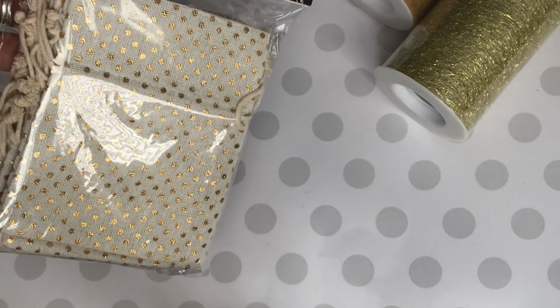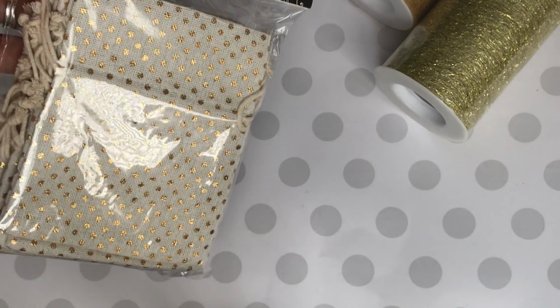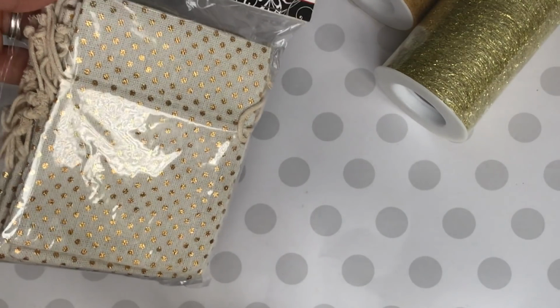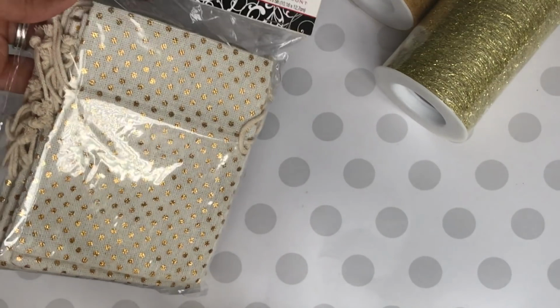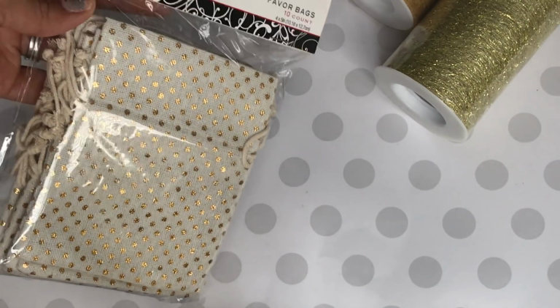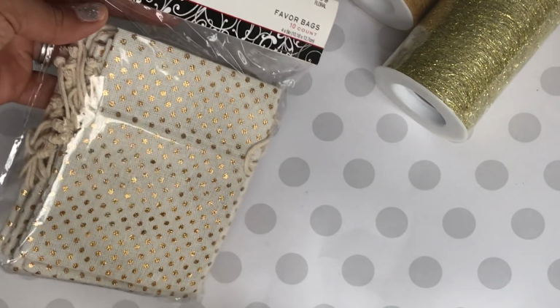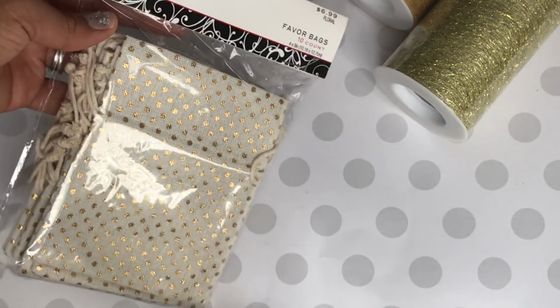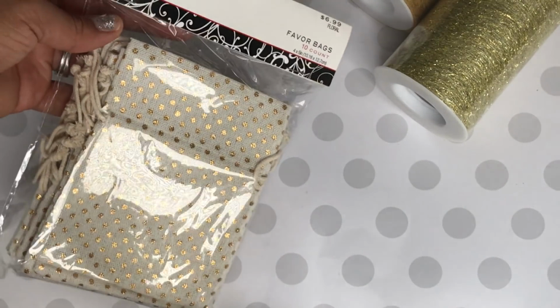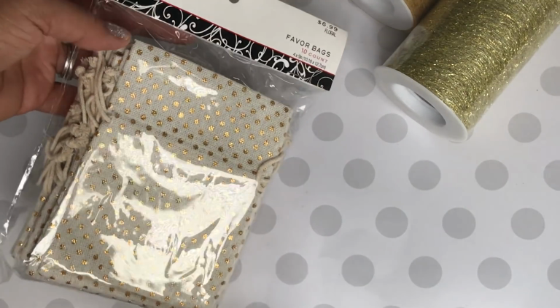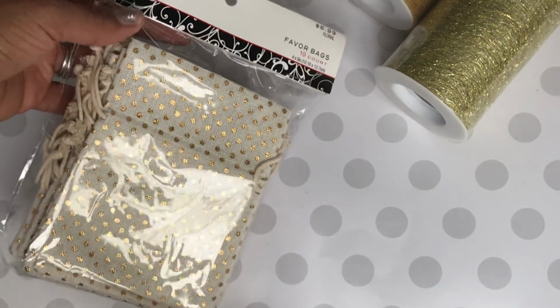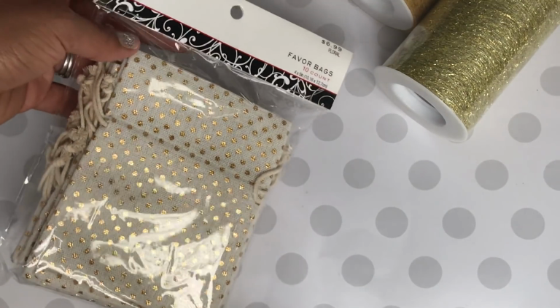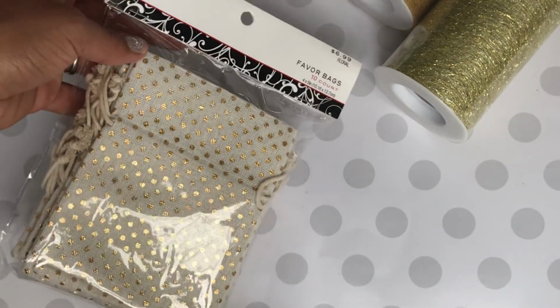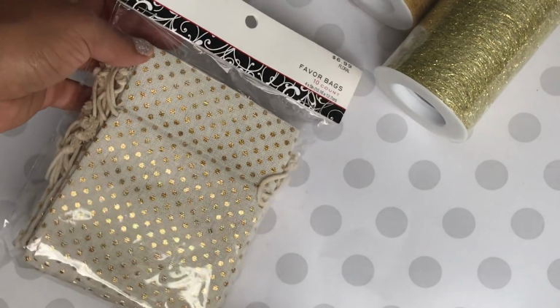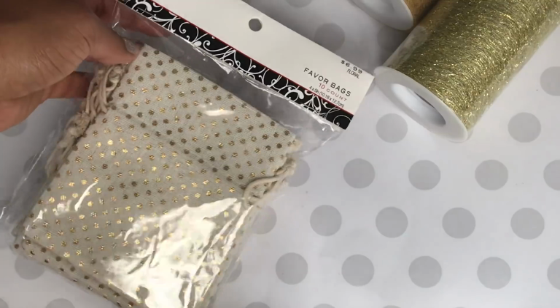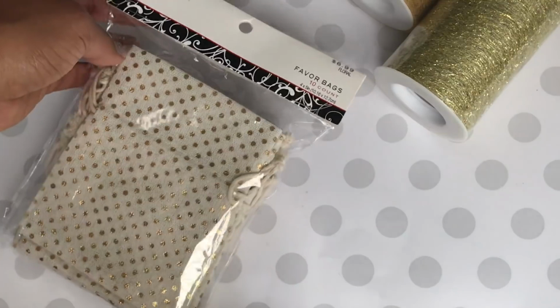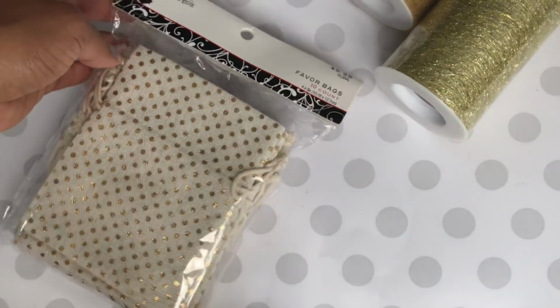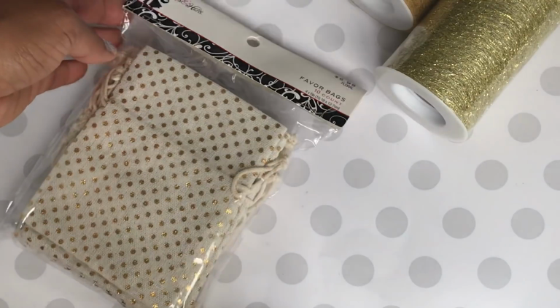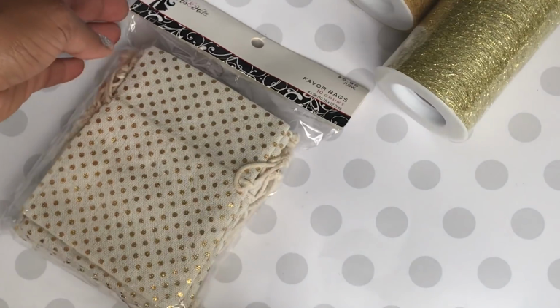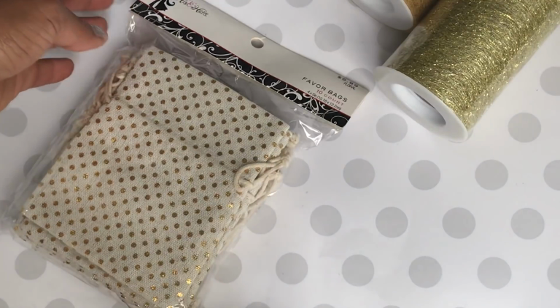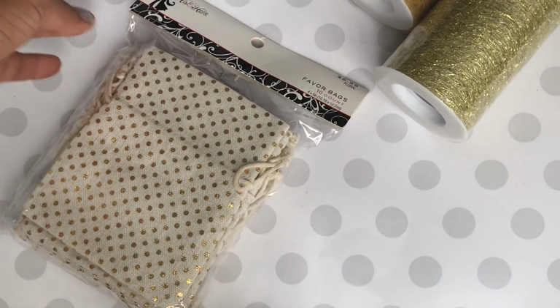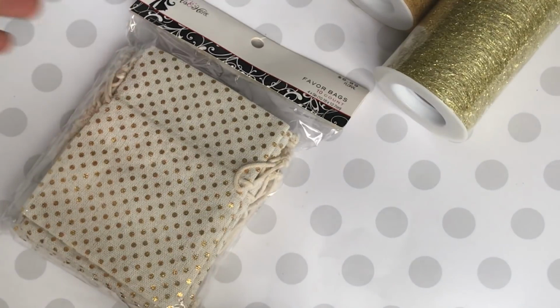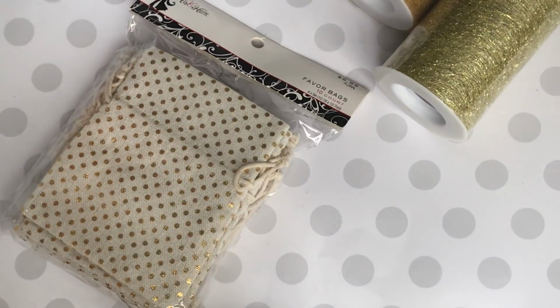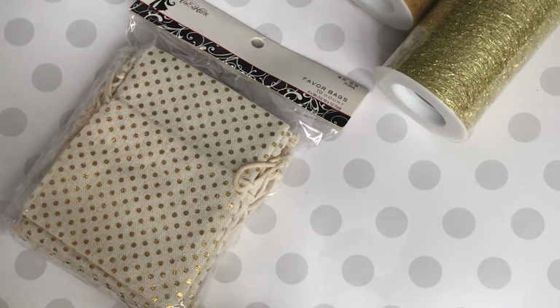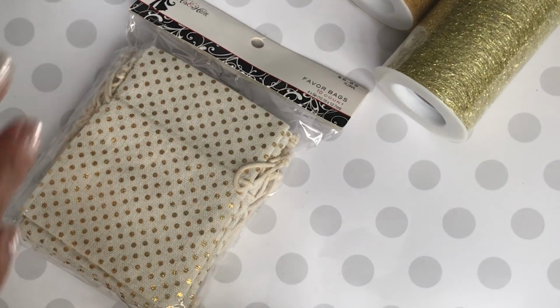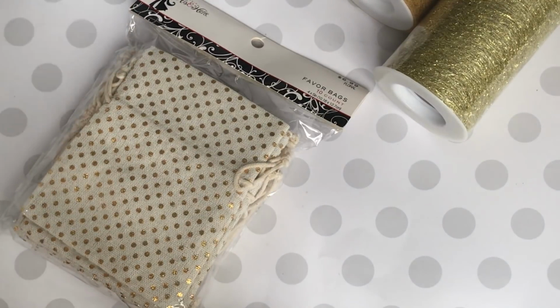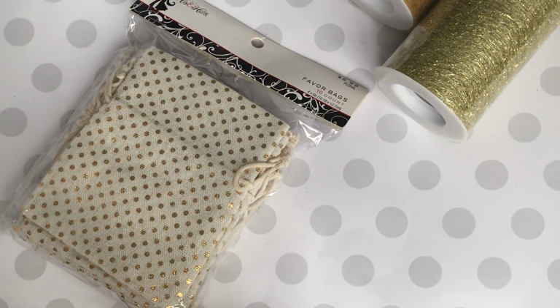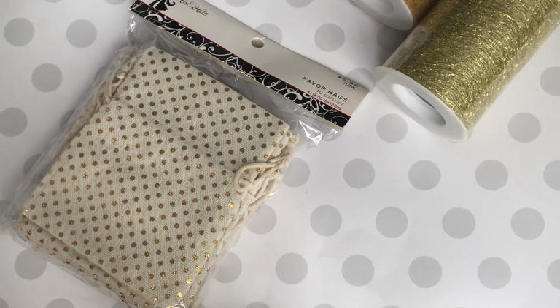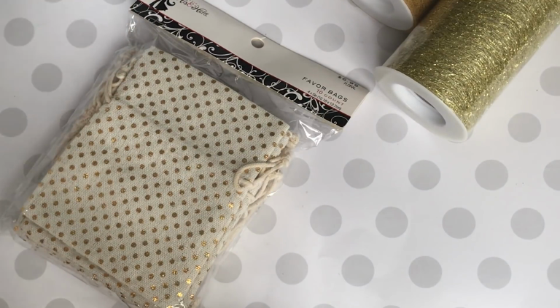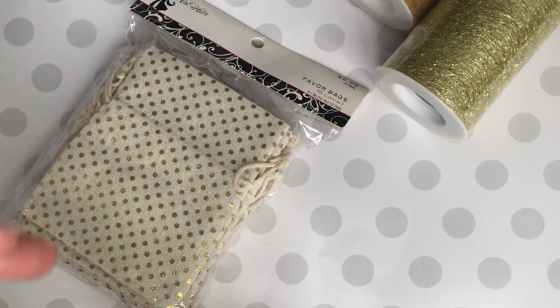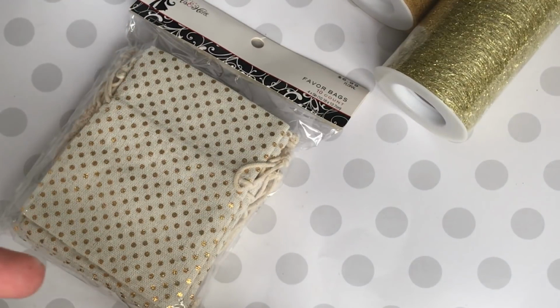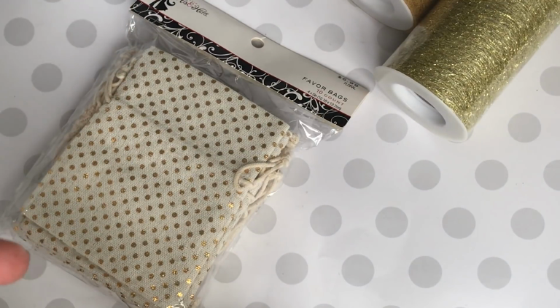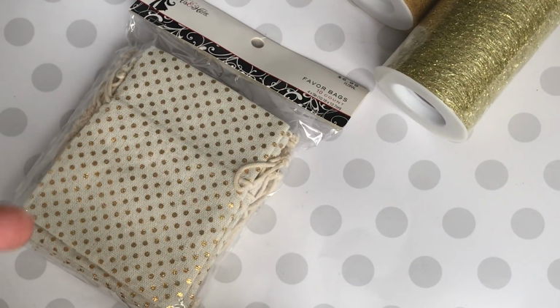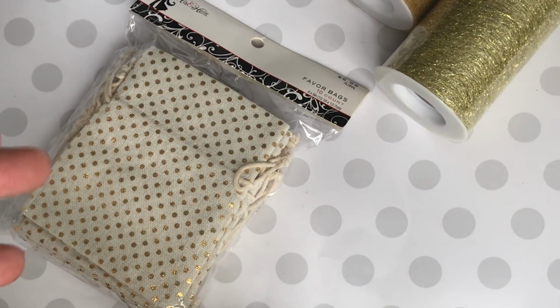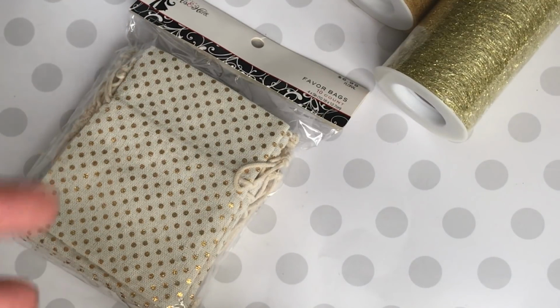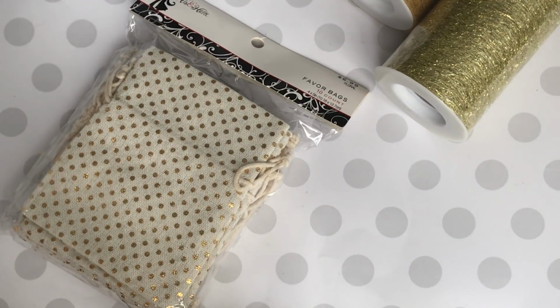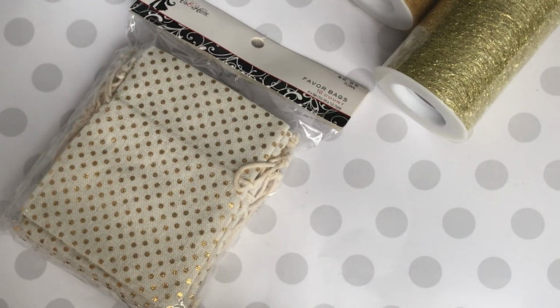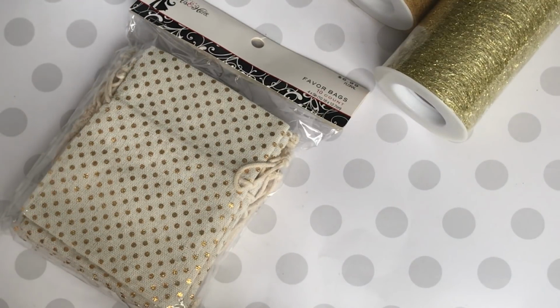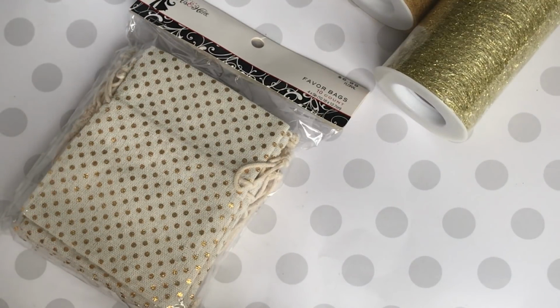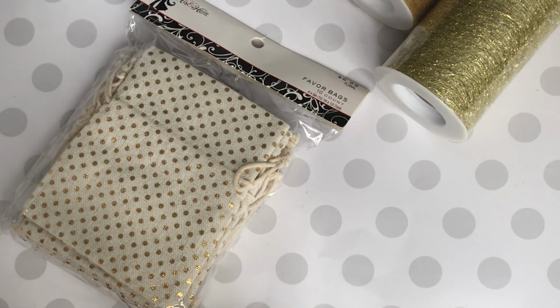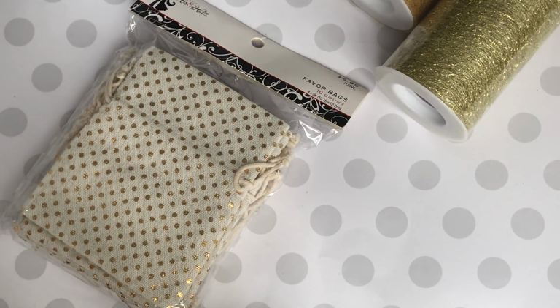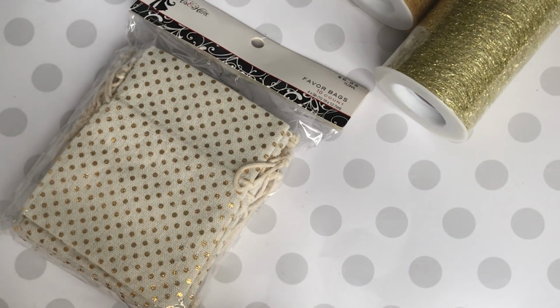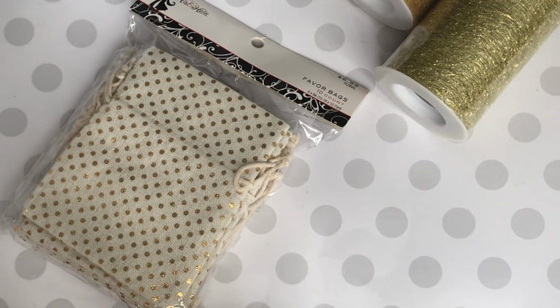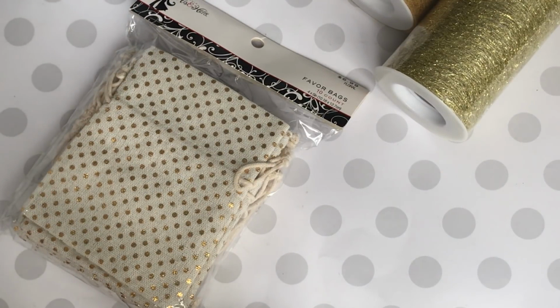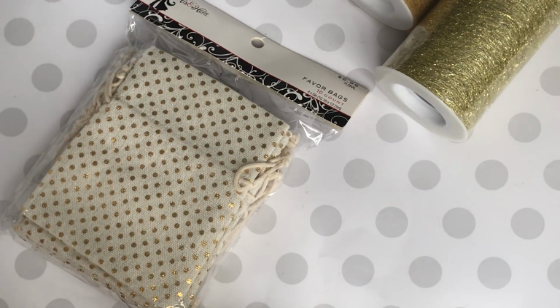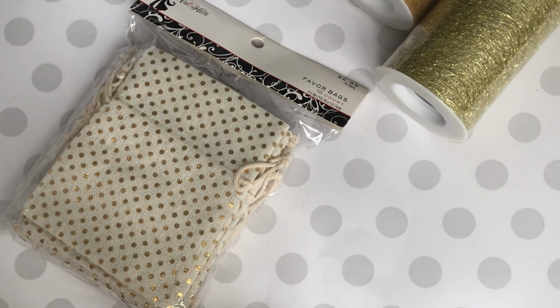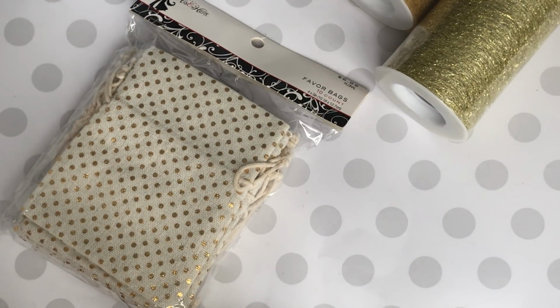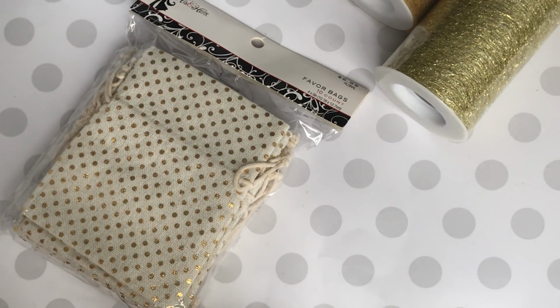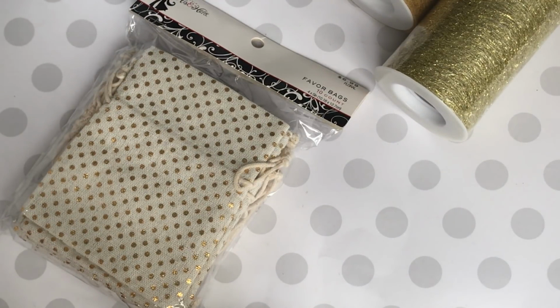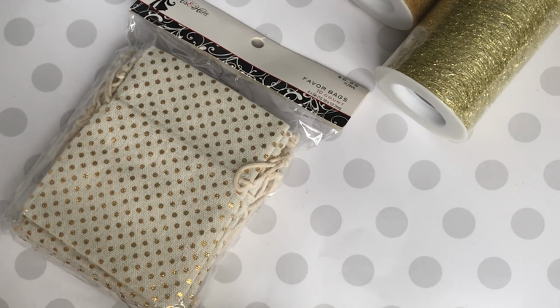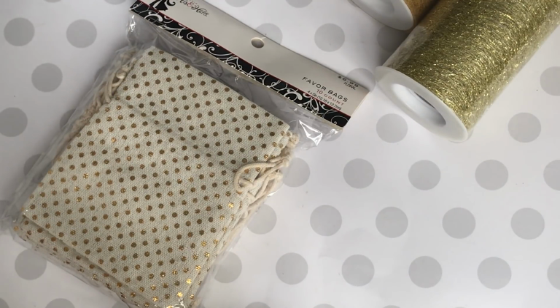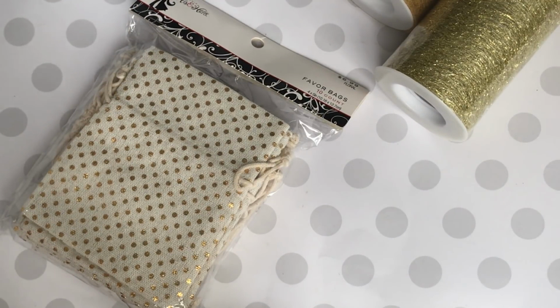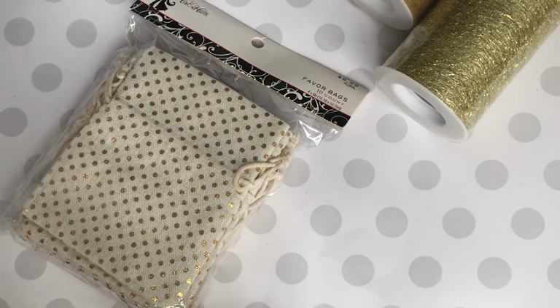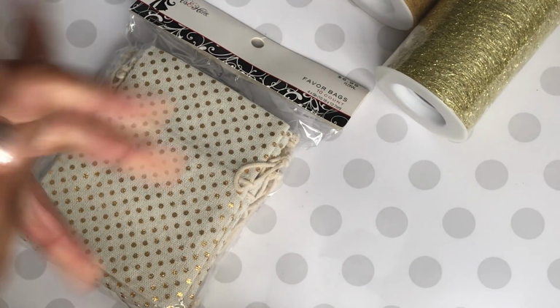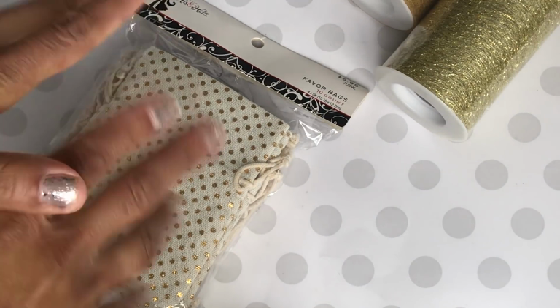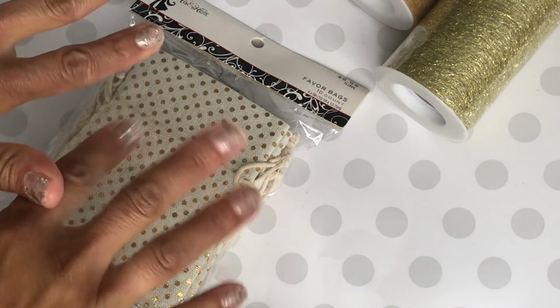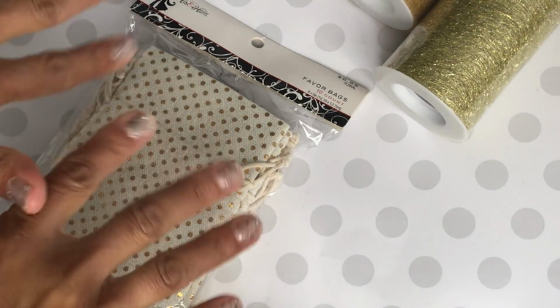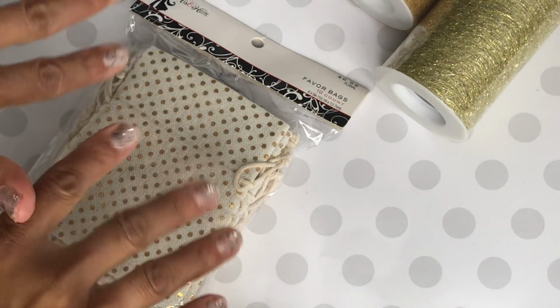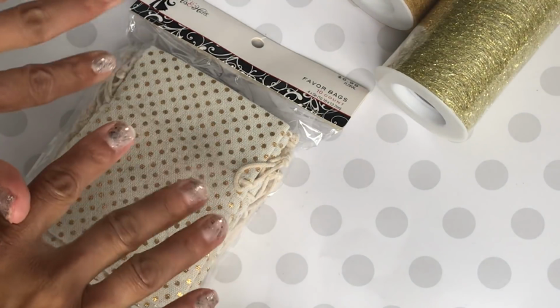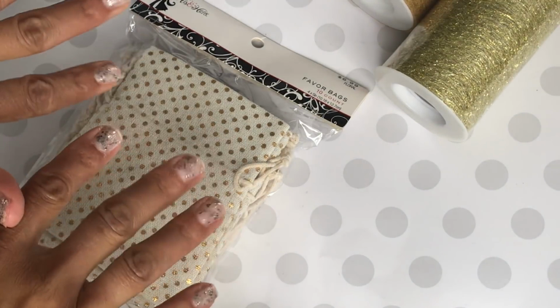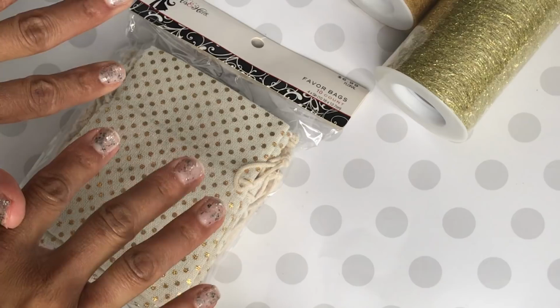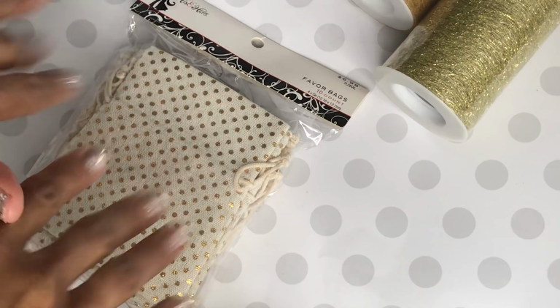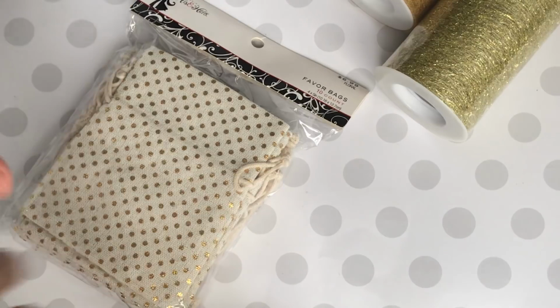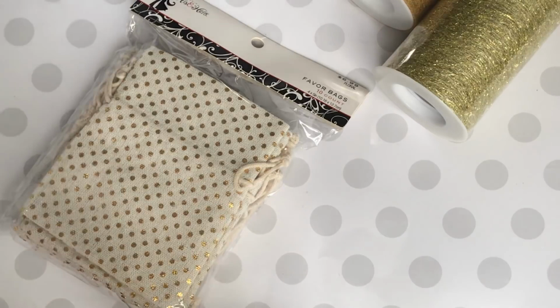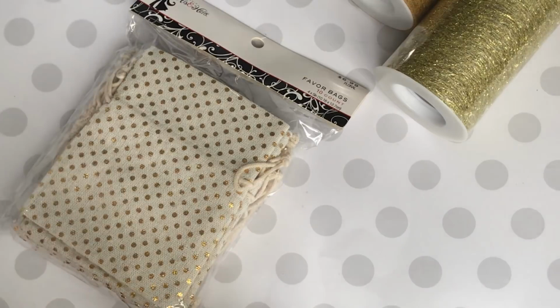That is my Hobby Lobby haul! Thanks for watching, leave a comment, have a great weekend, and I will see you in my next video. Bye for now!